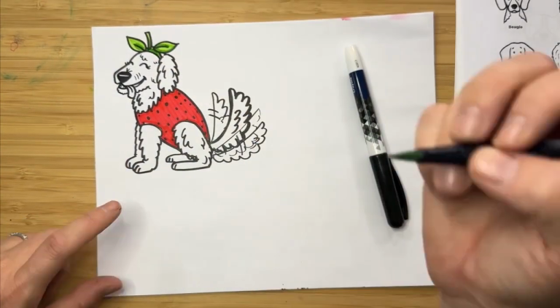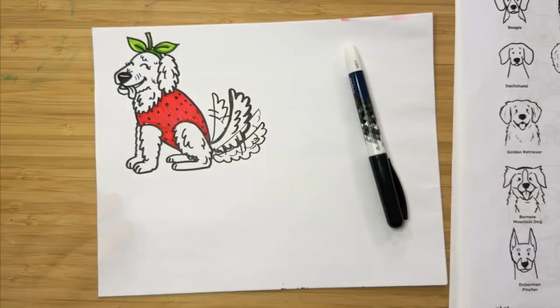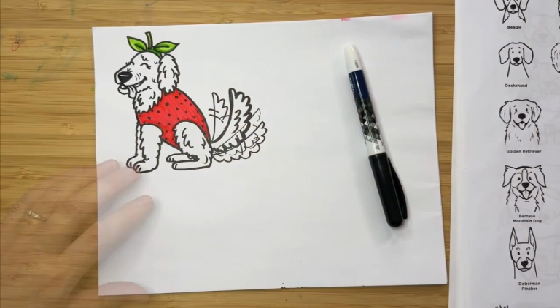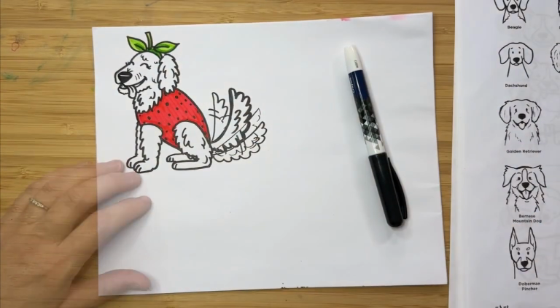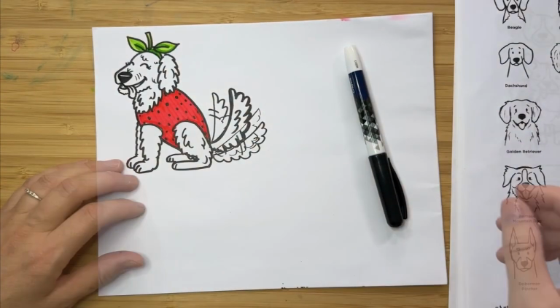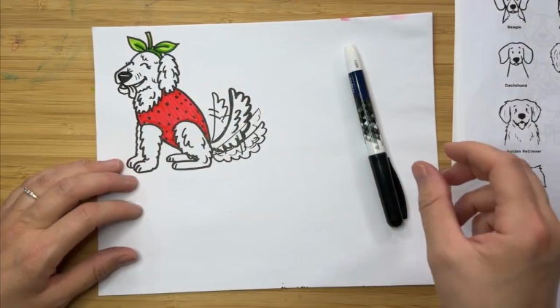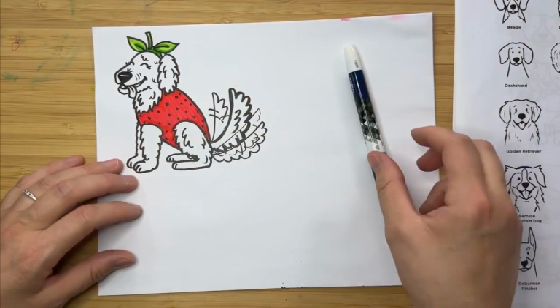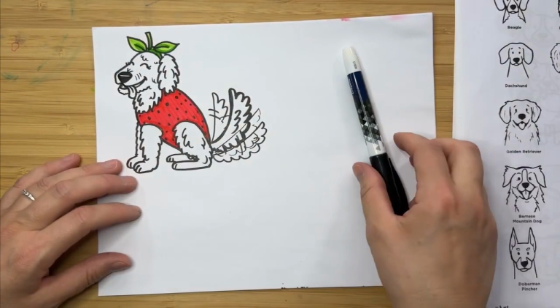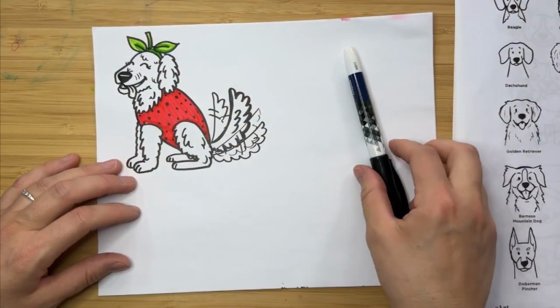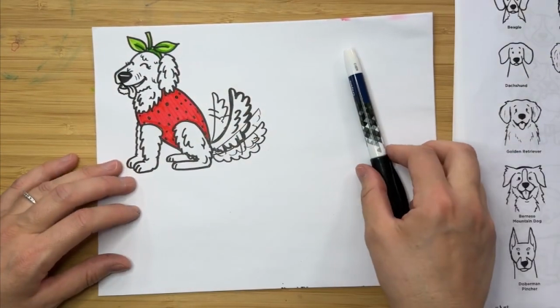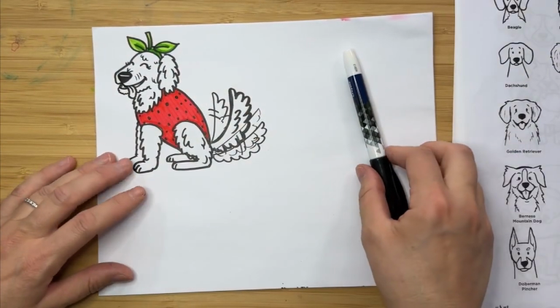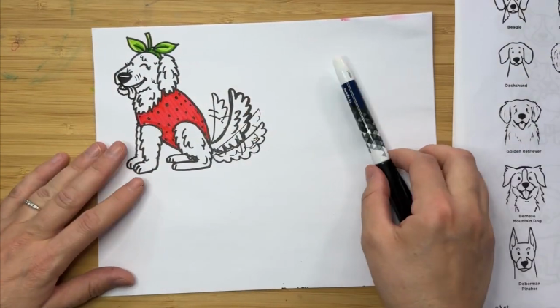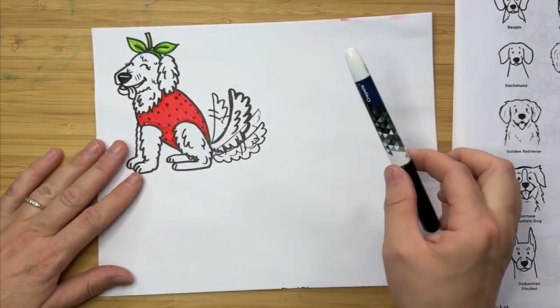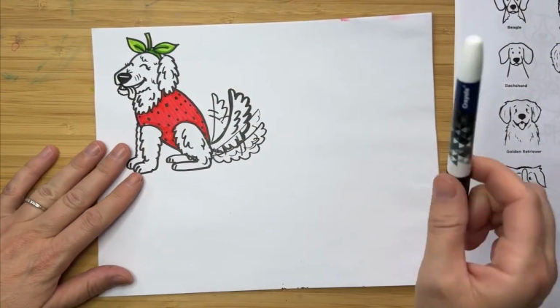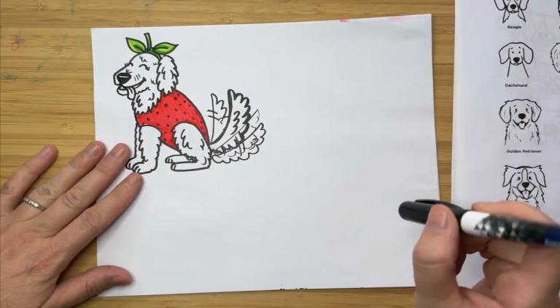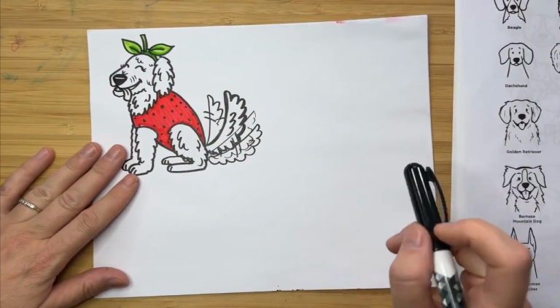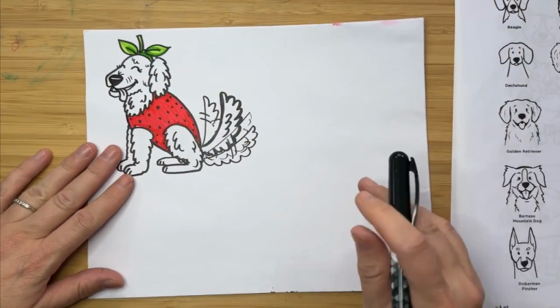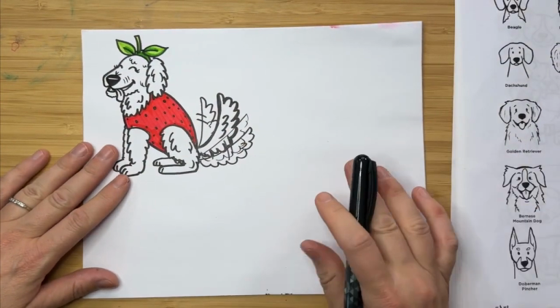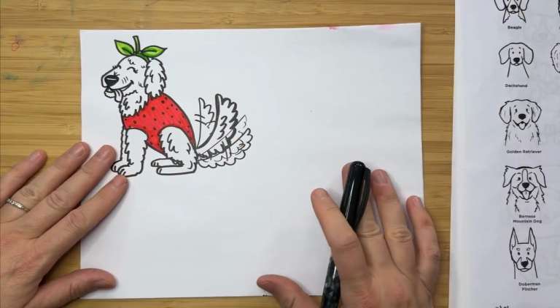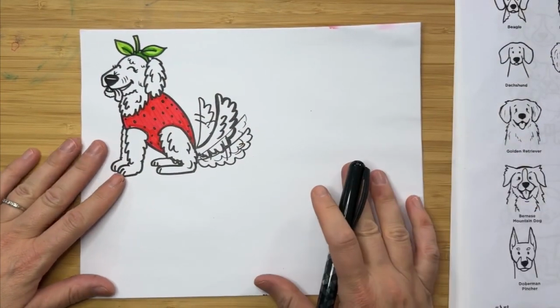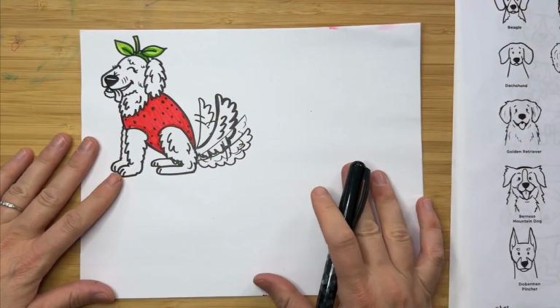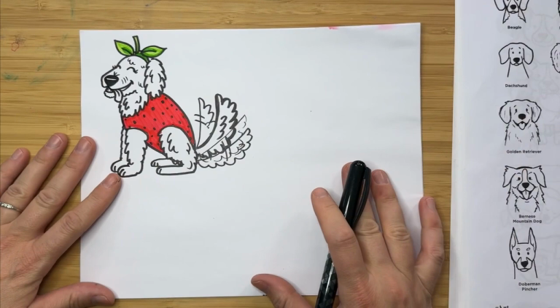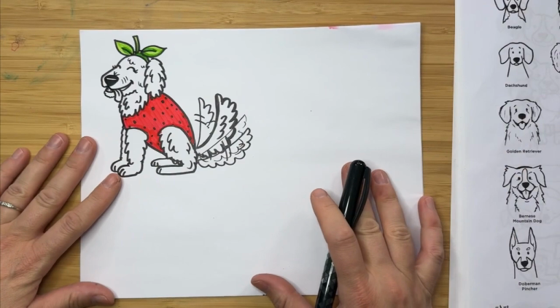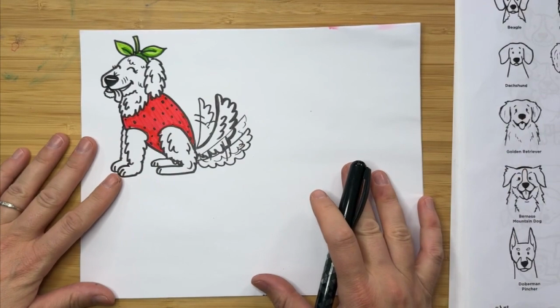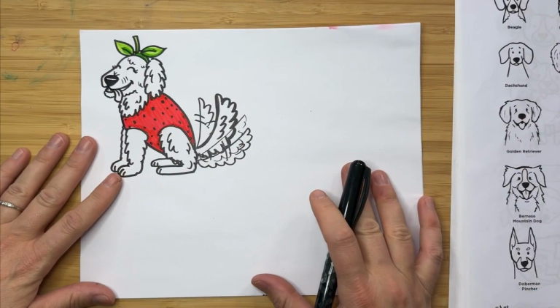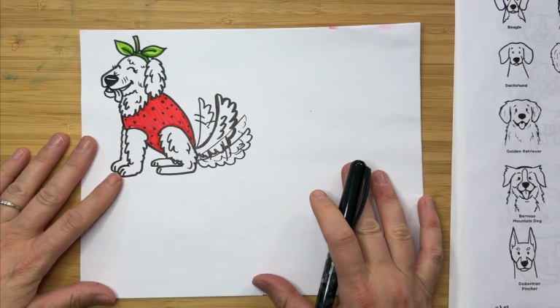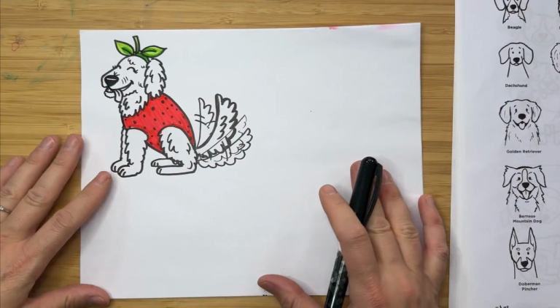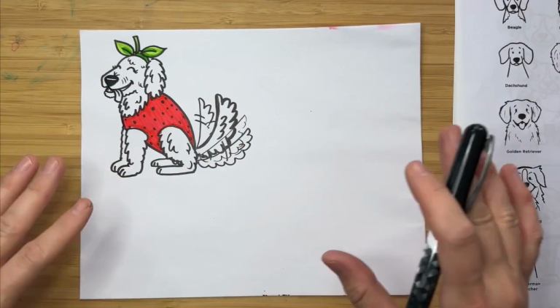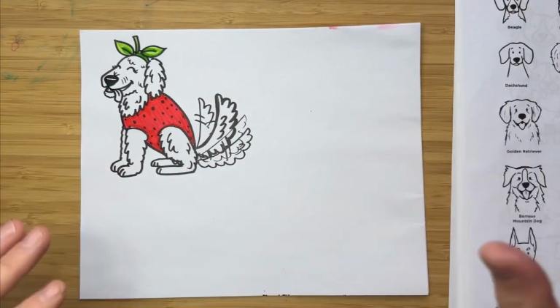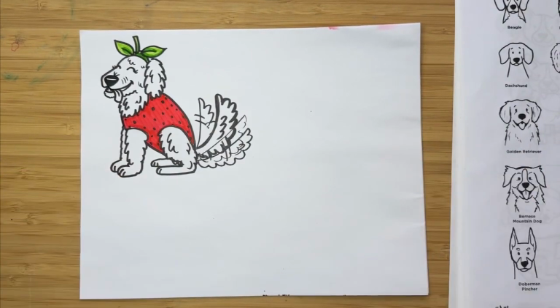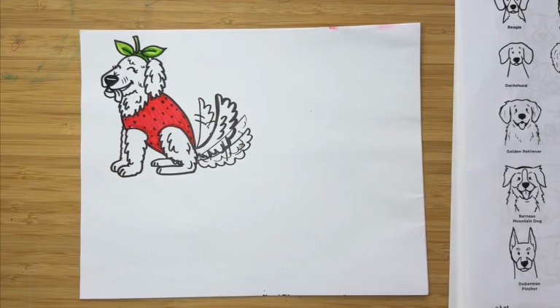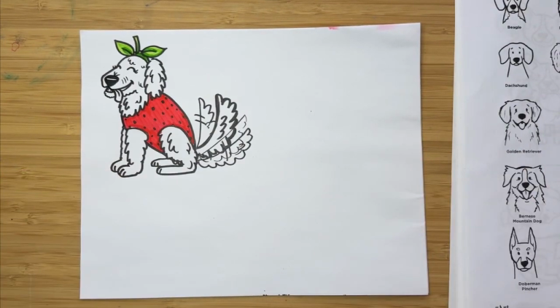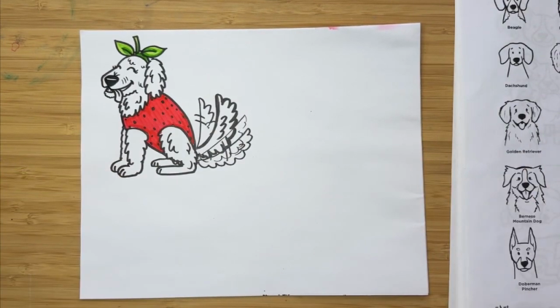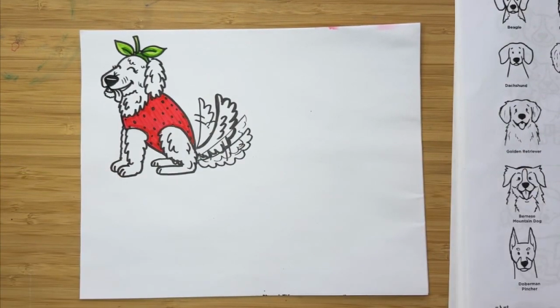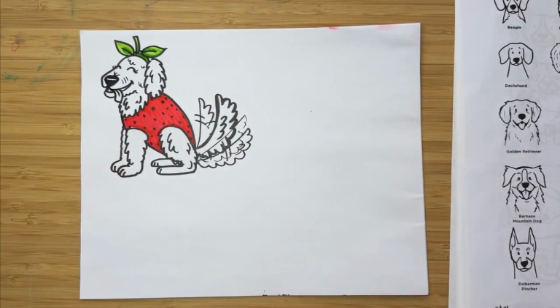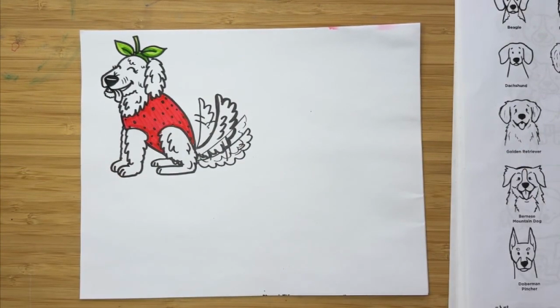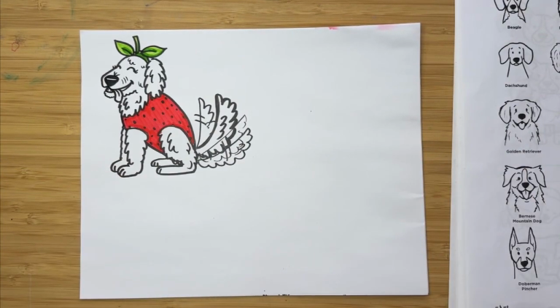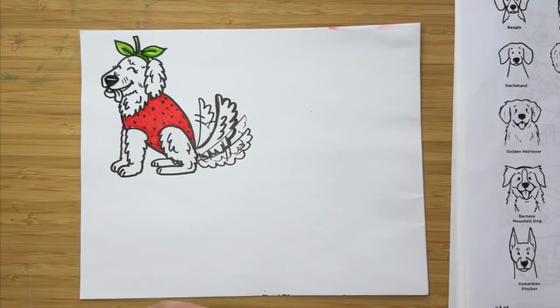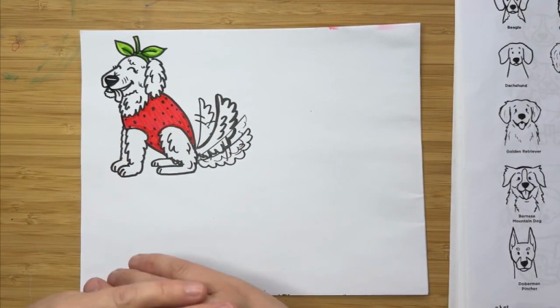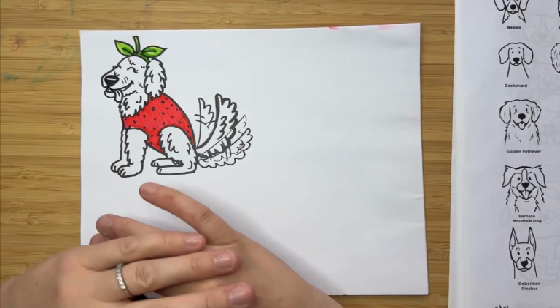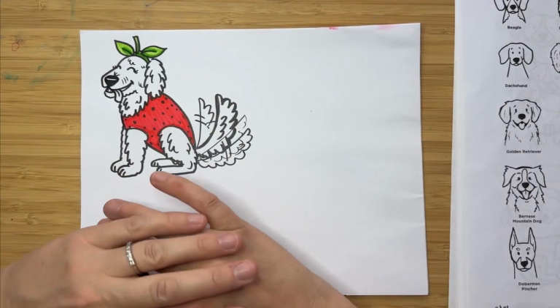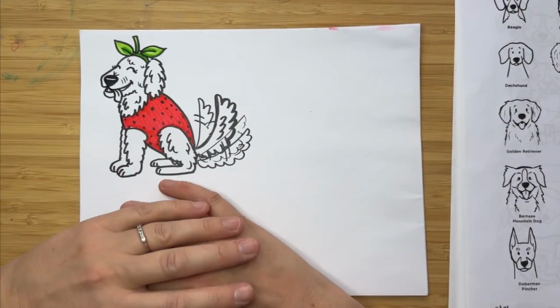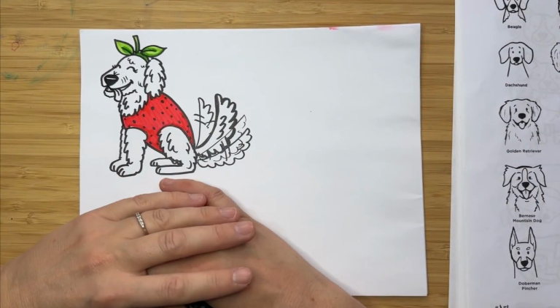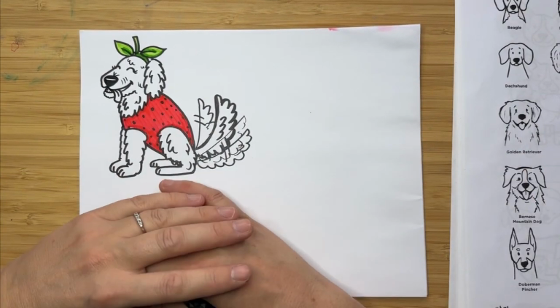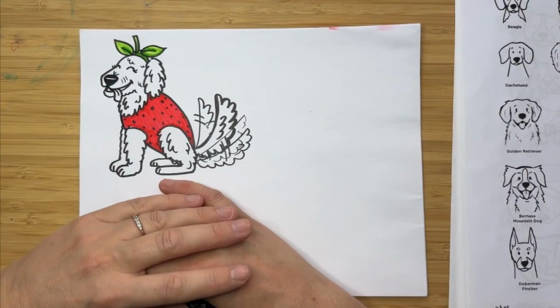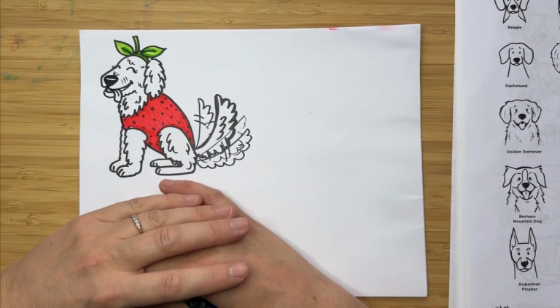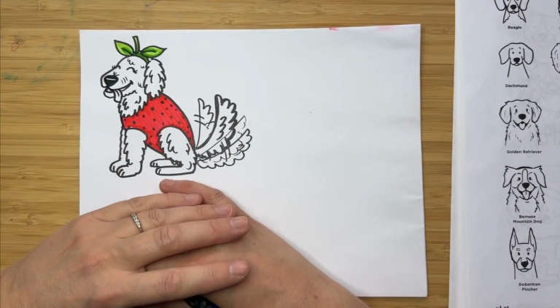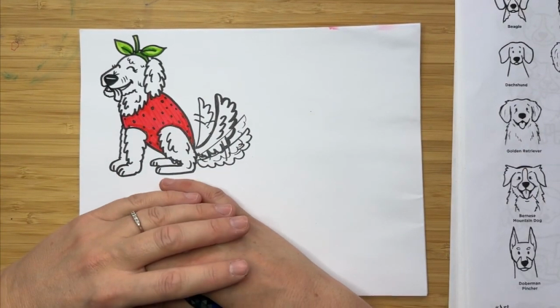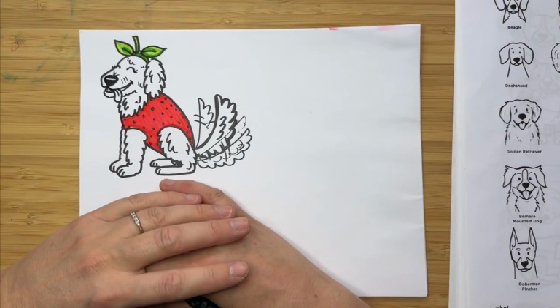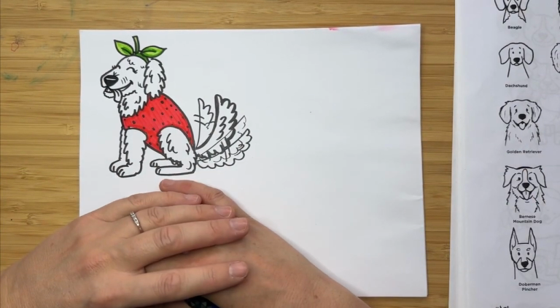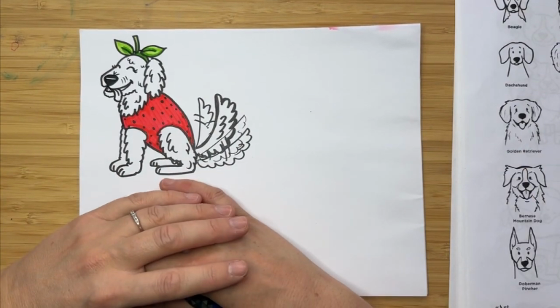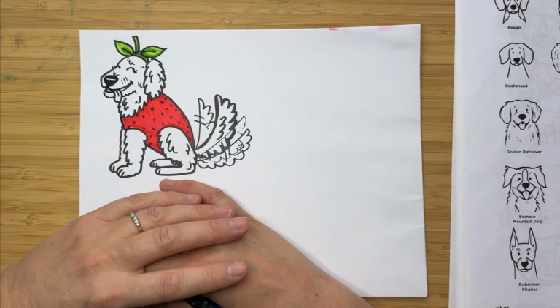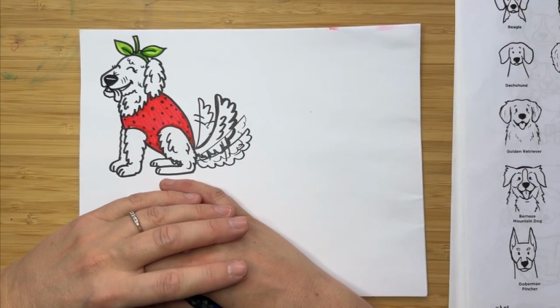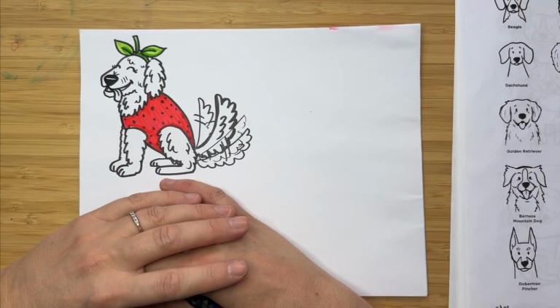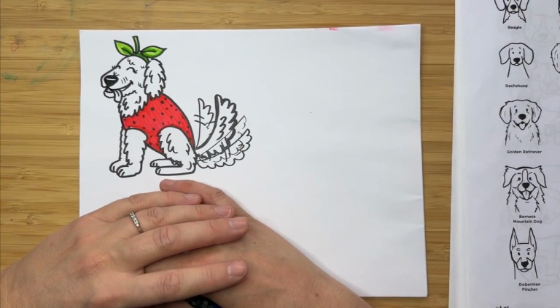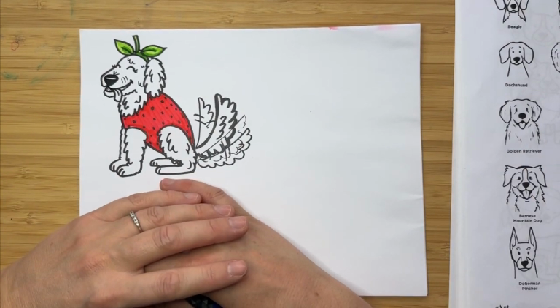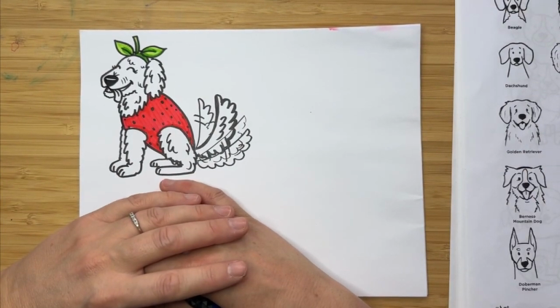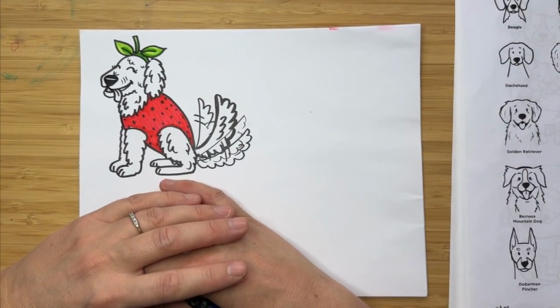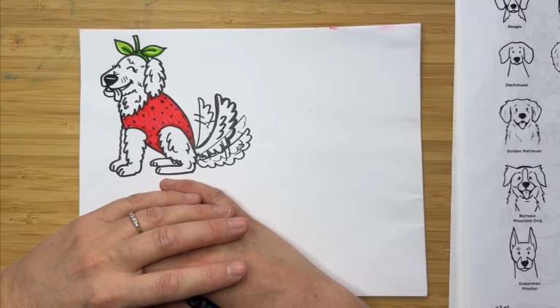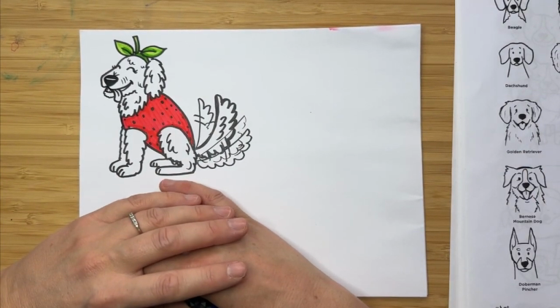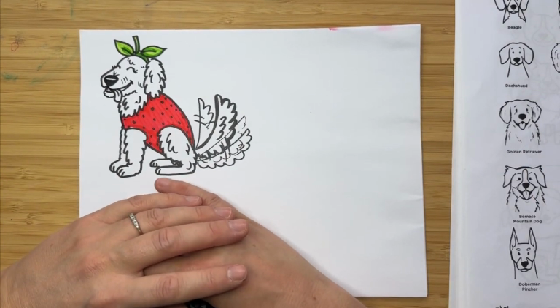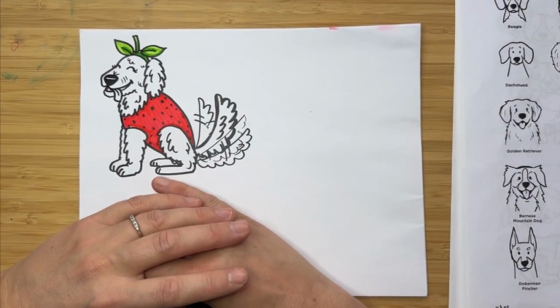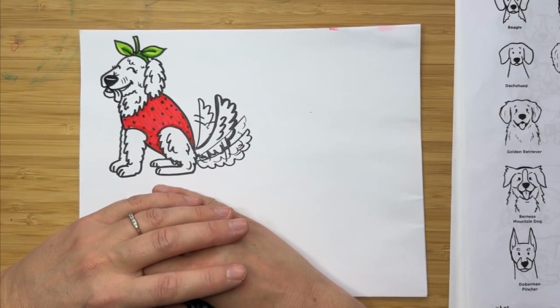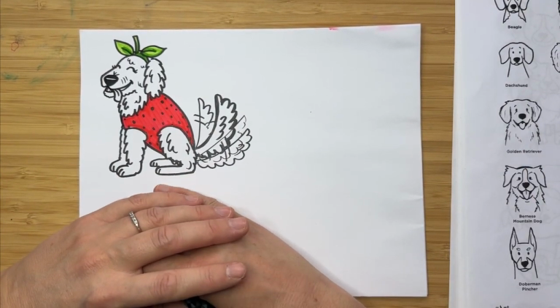I hope that you've enjoyed drawing our strawberry labradoodle today. Check back tomorrow for another video — I'll see you then!